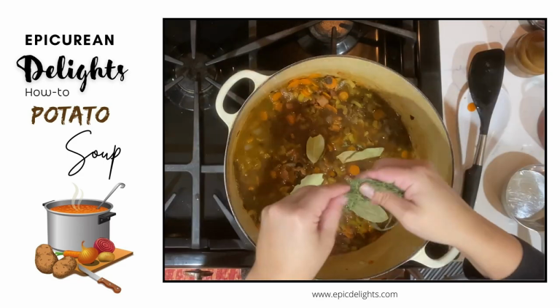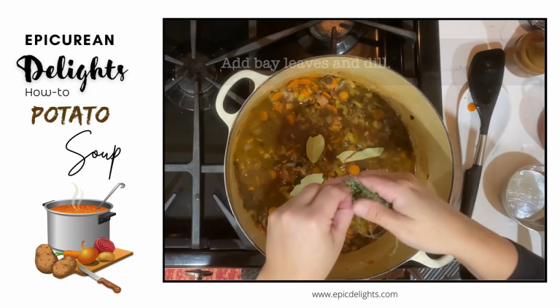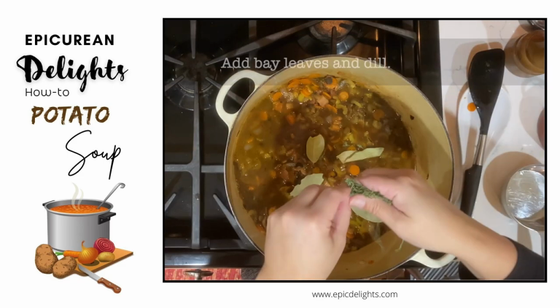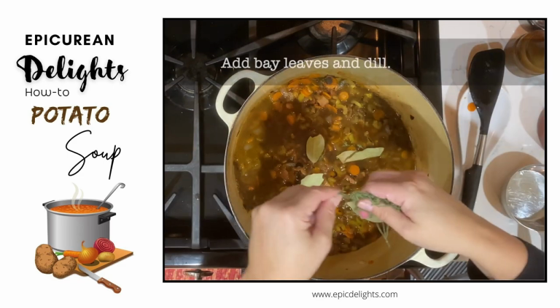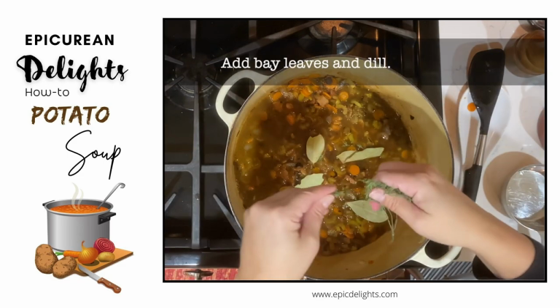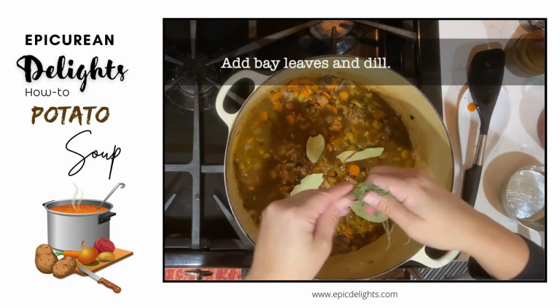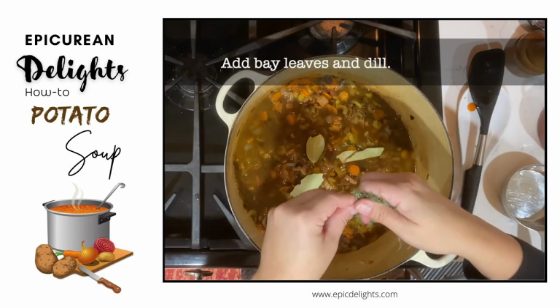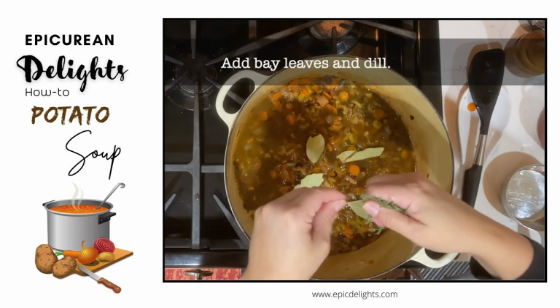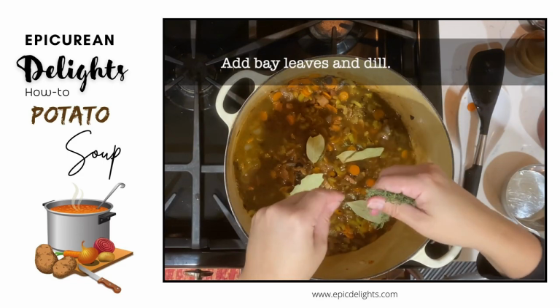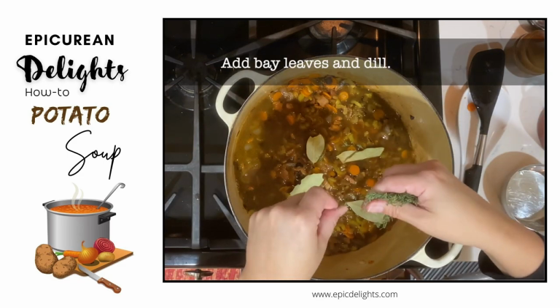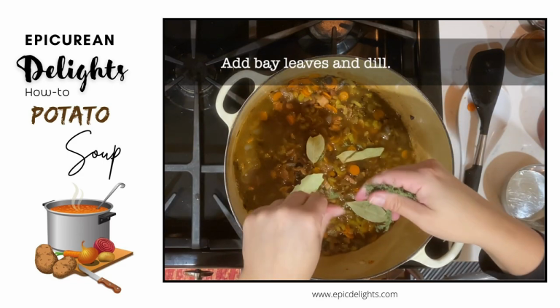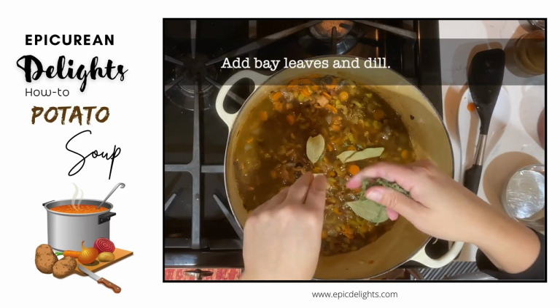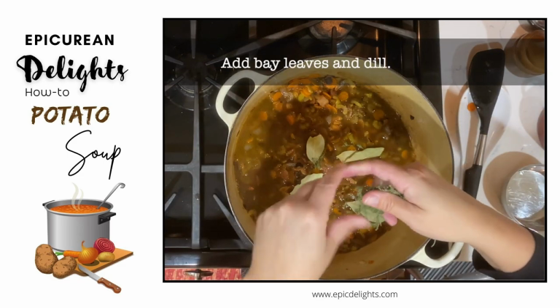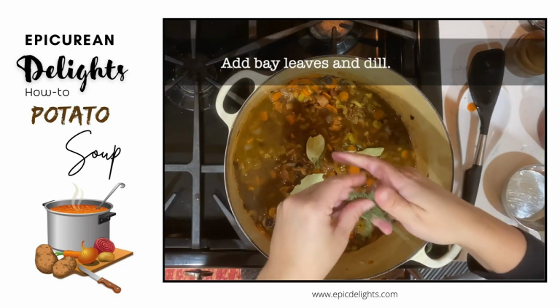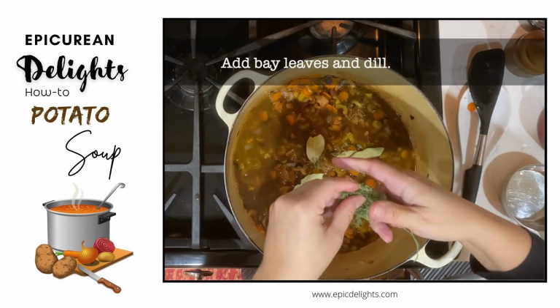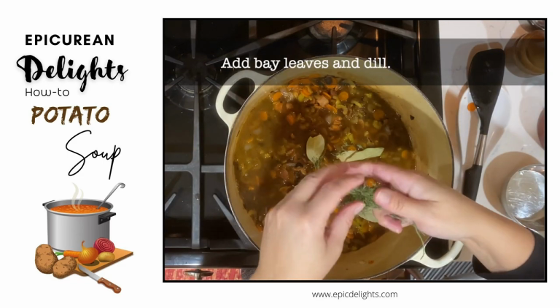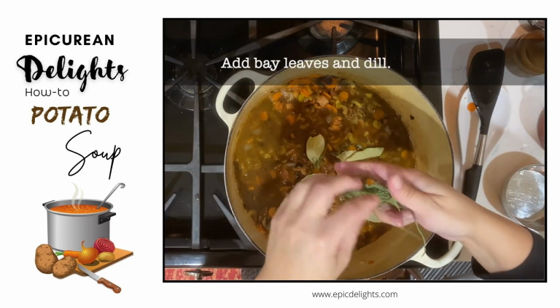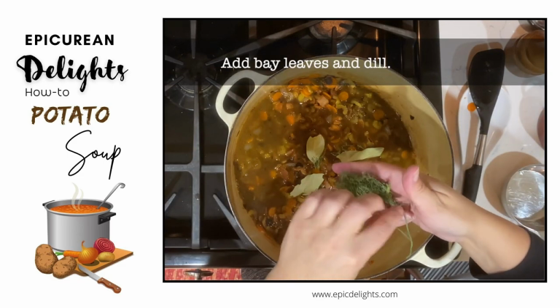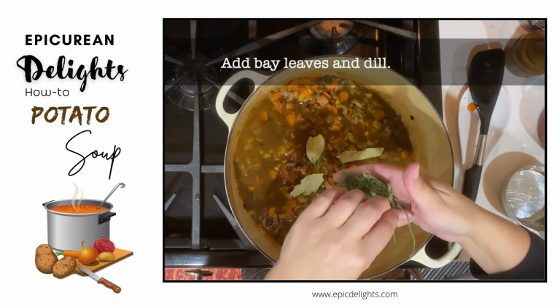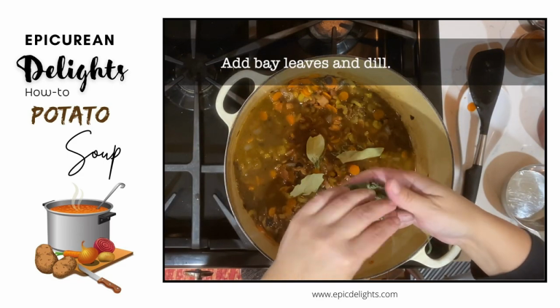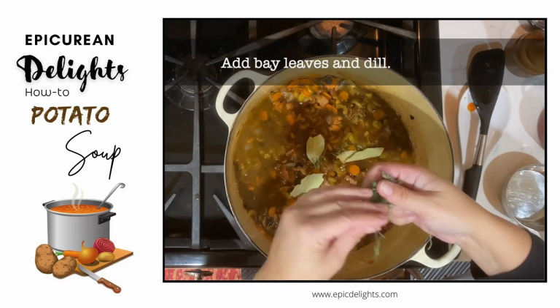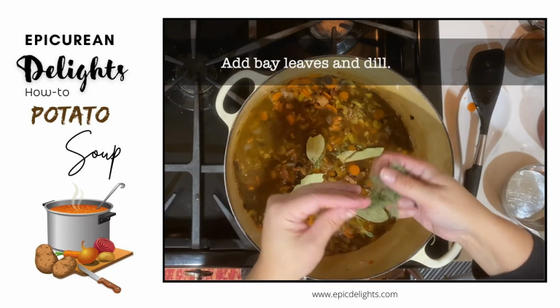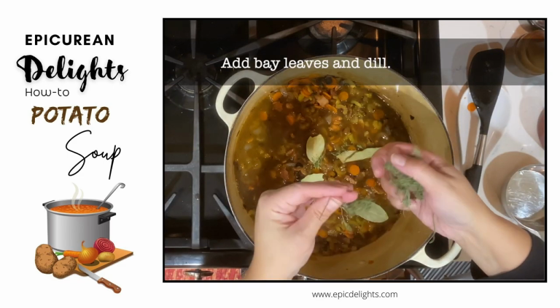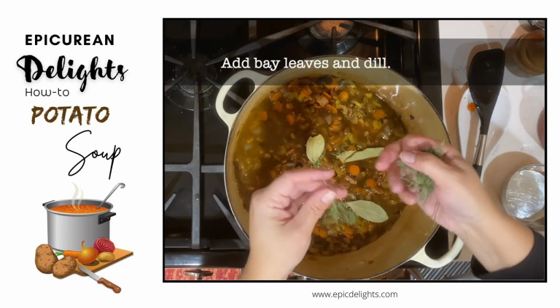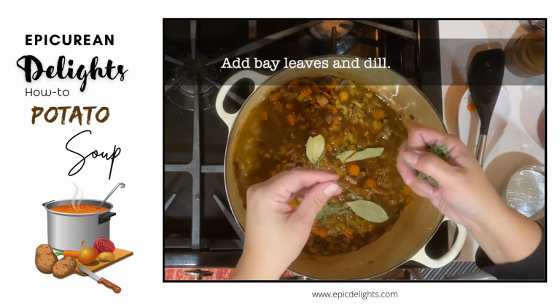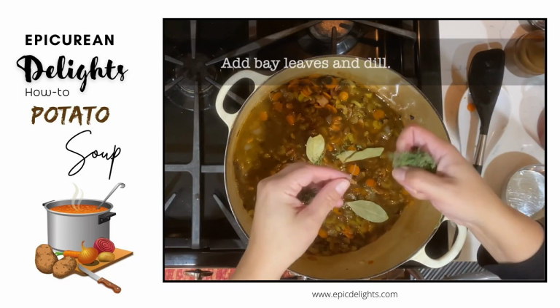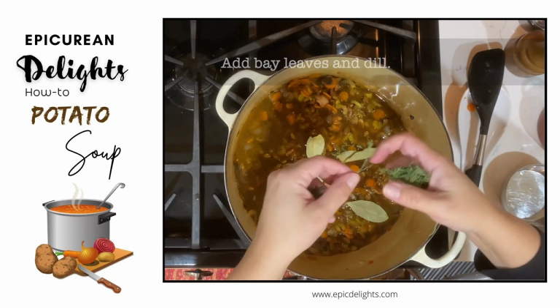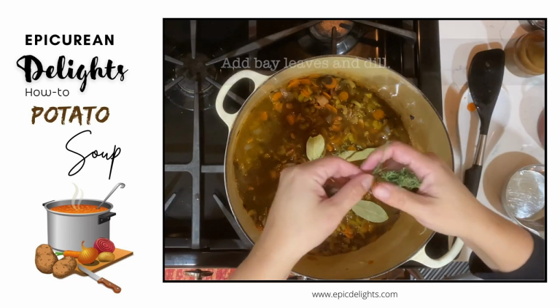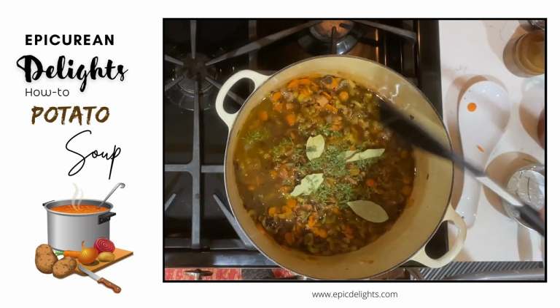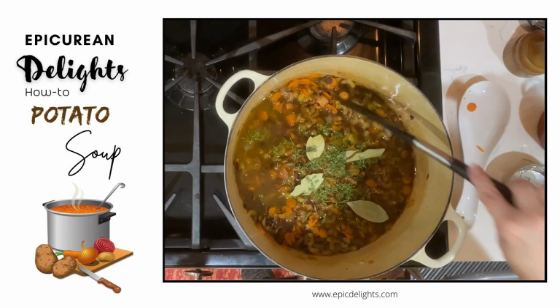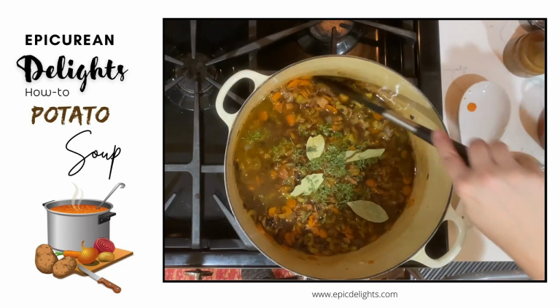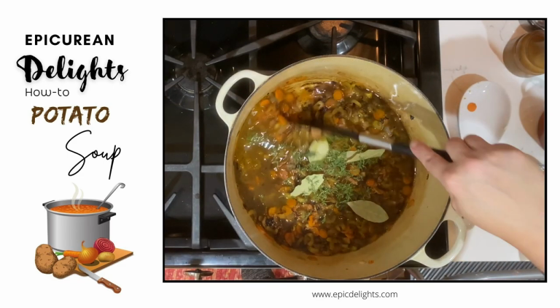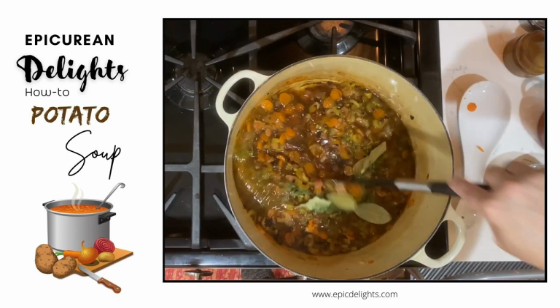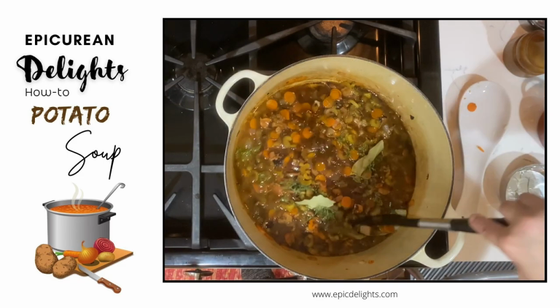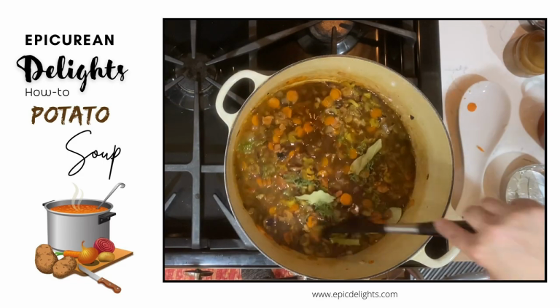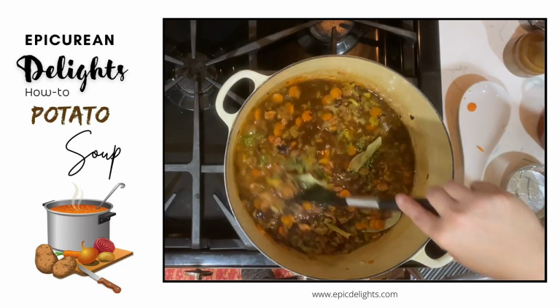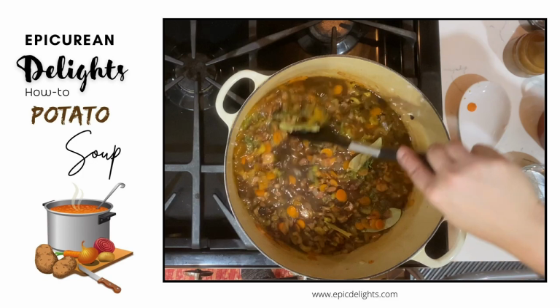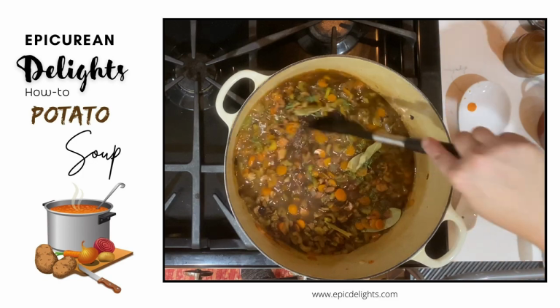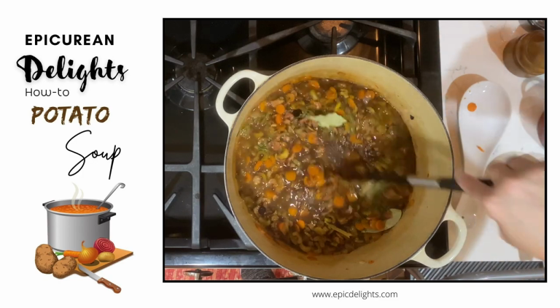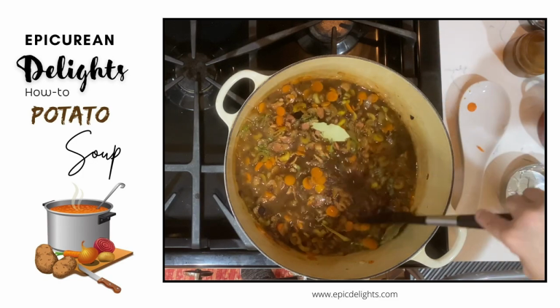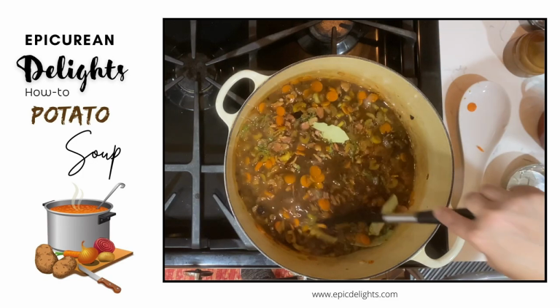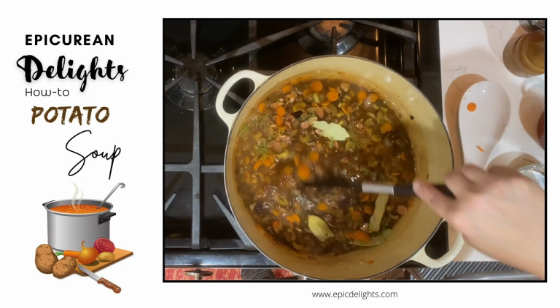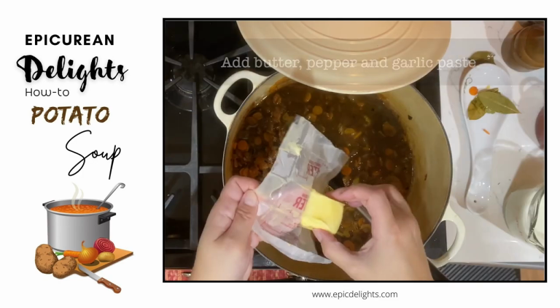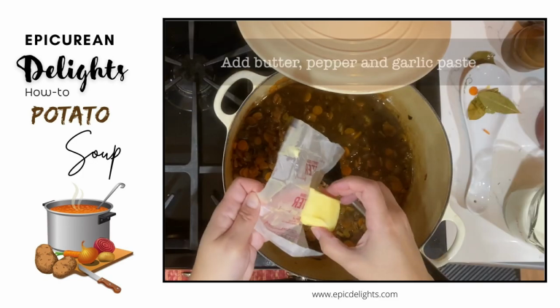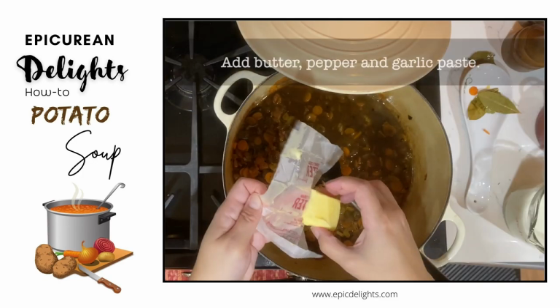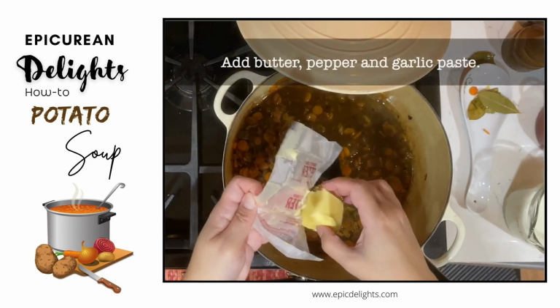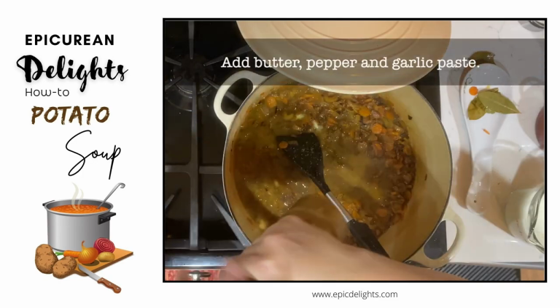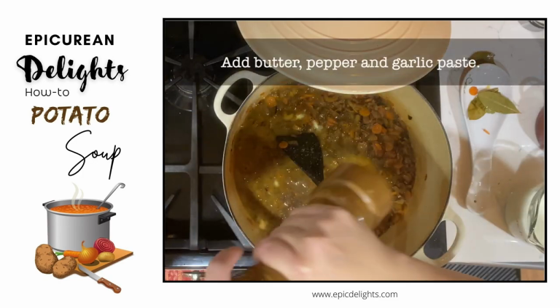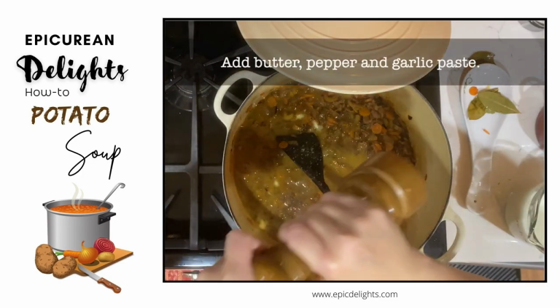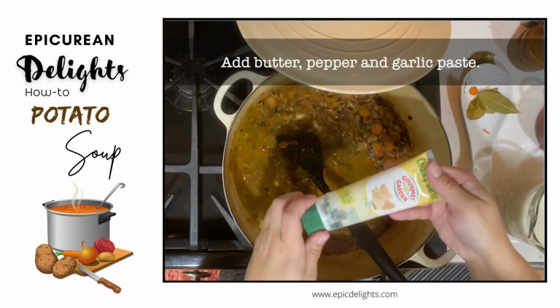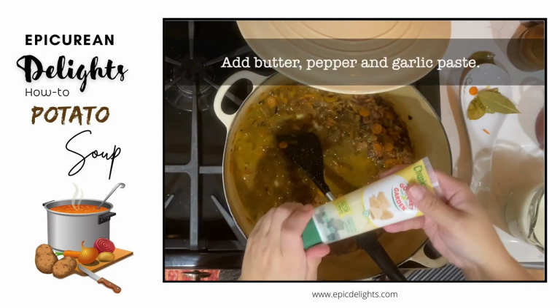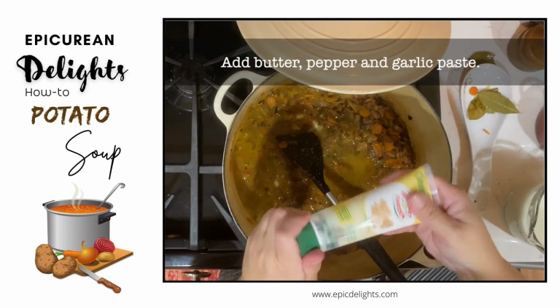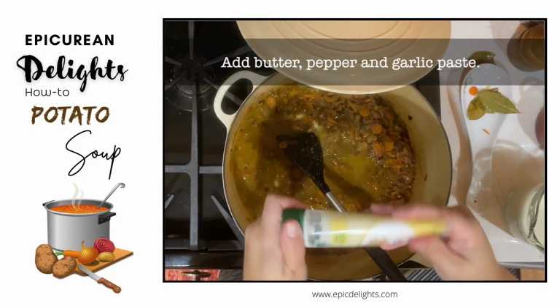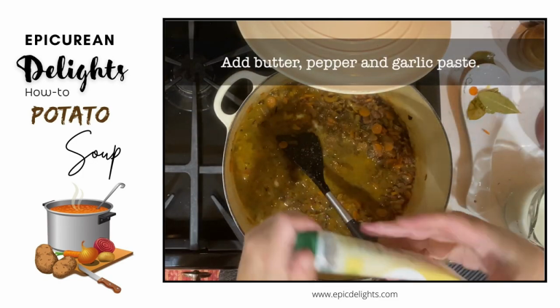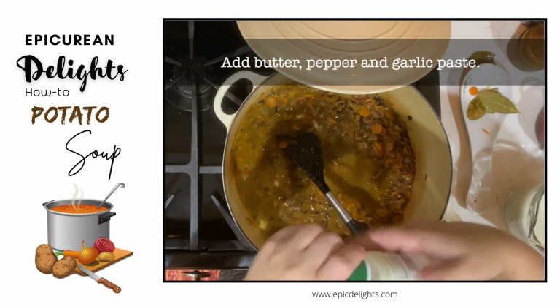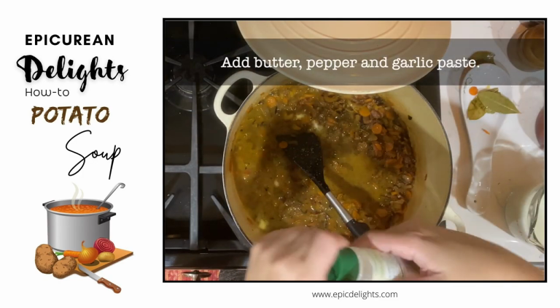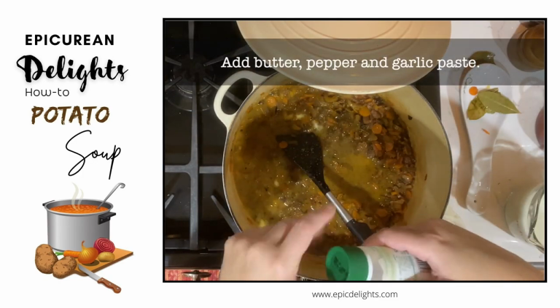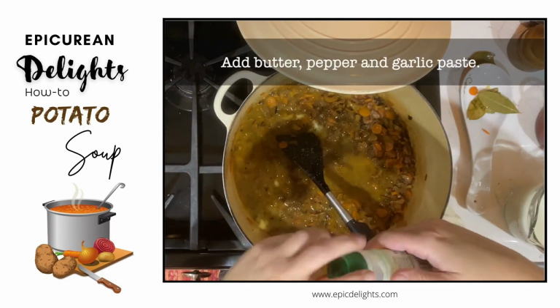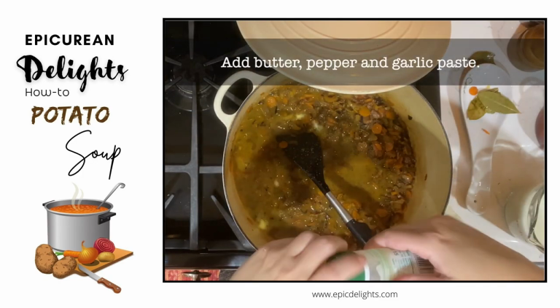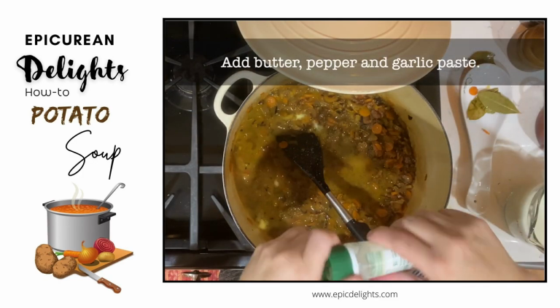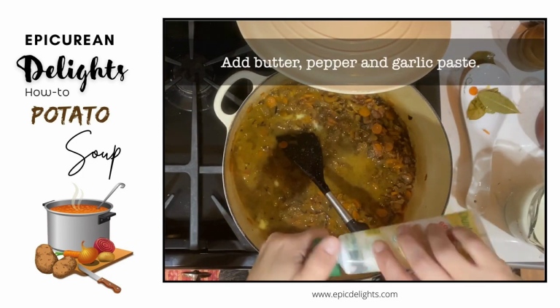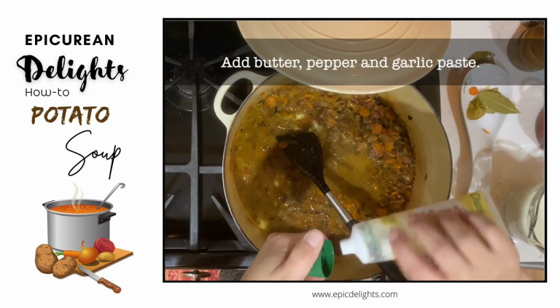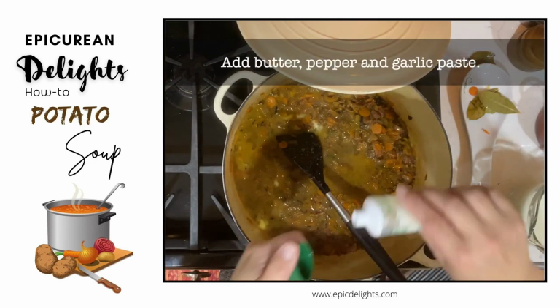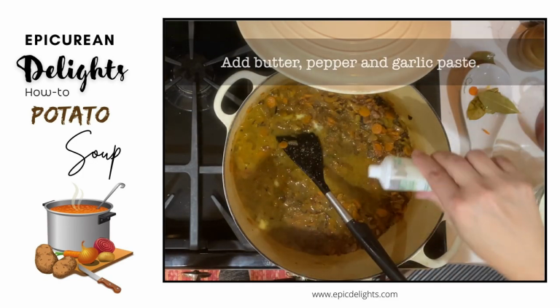Add some bay leaves and some dill. Don't forget to stir it a little bit. Add some butter, pepper, and garlic paste.